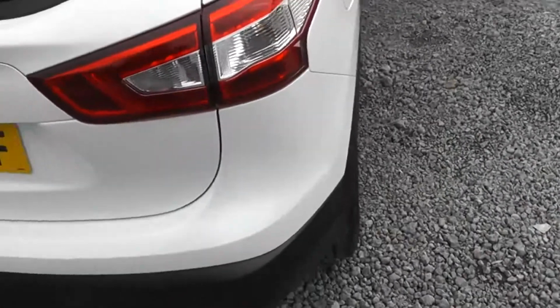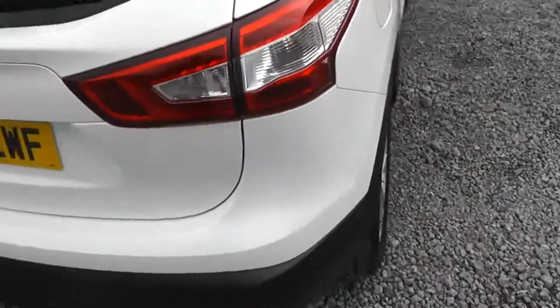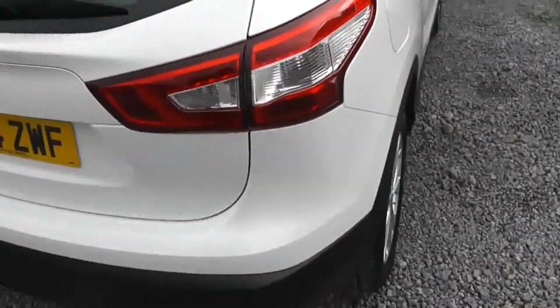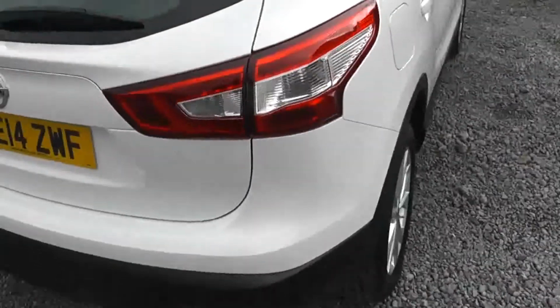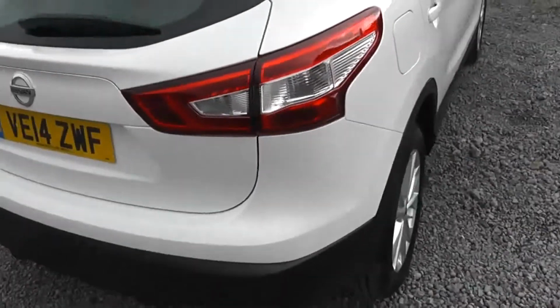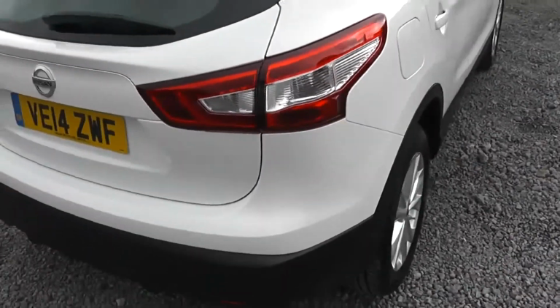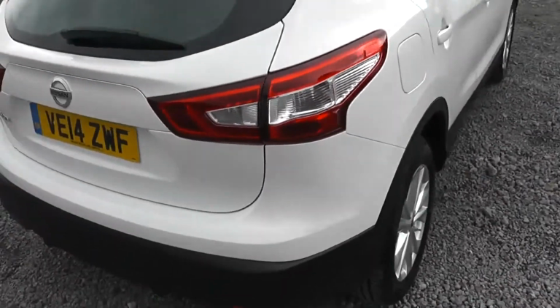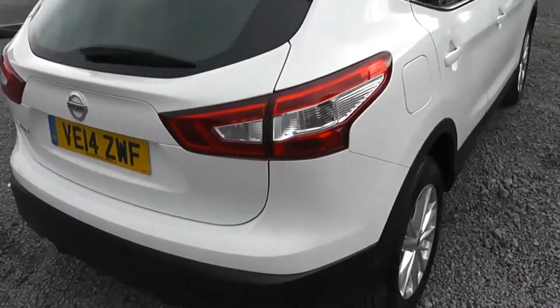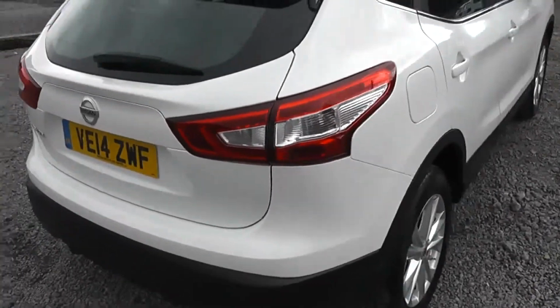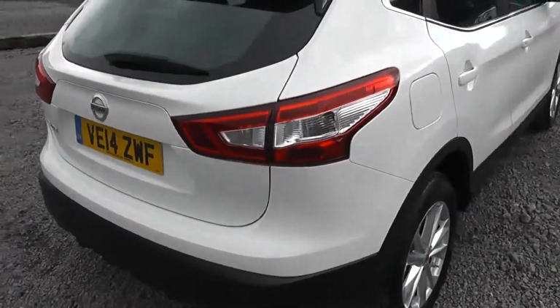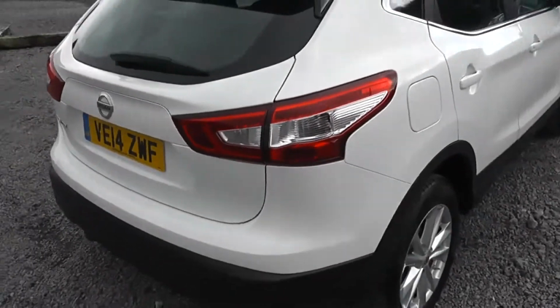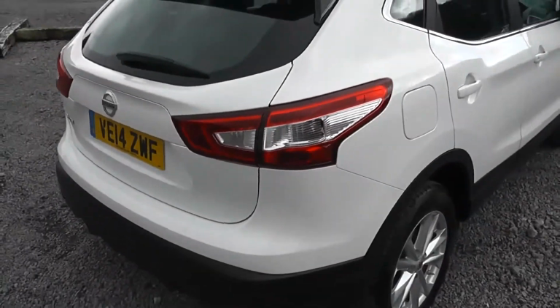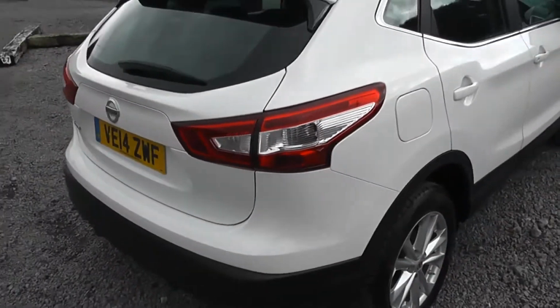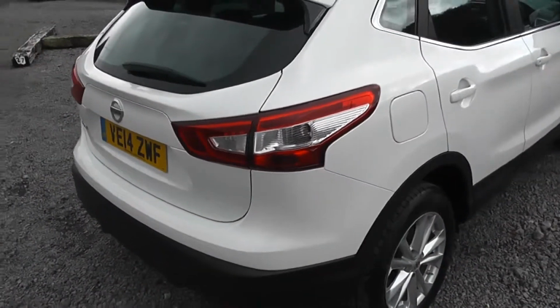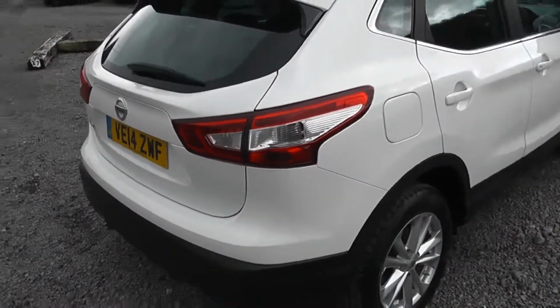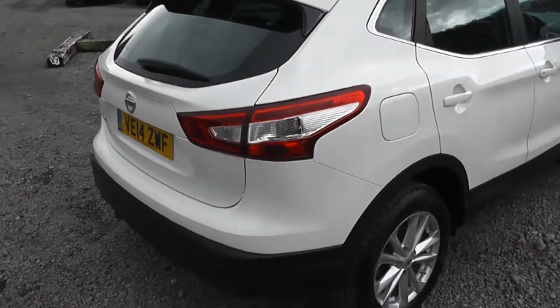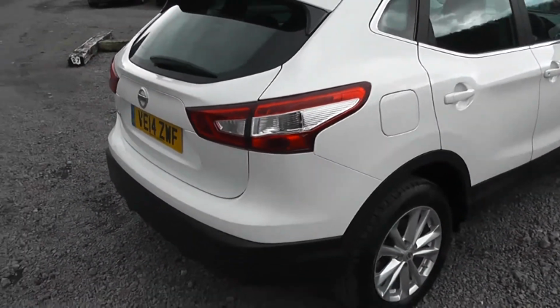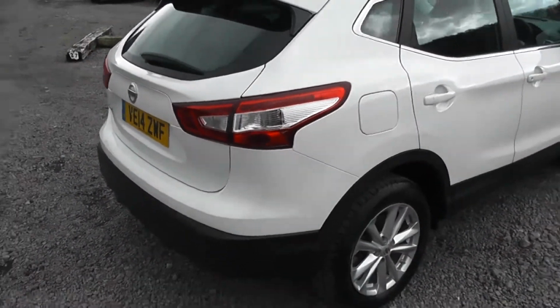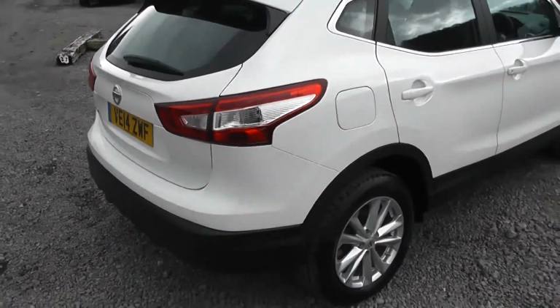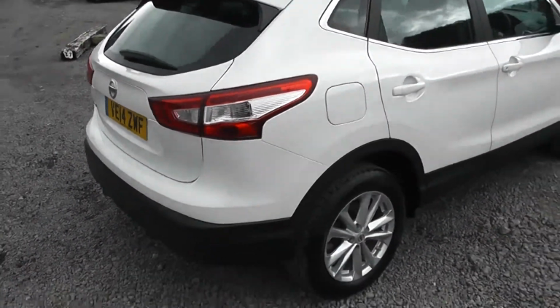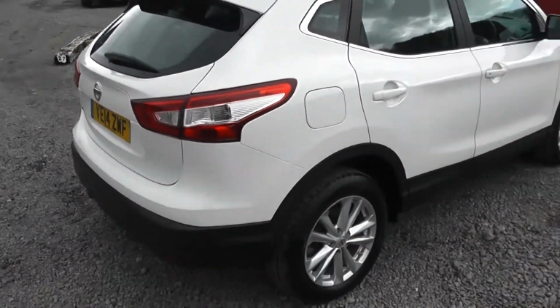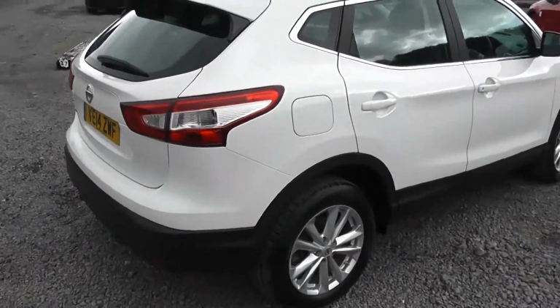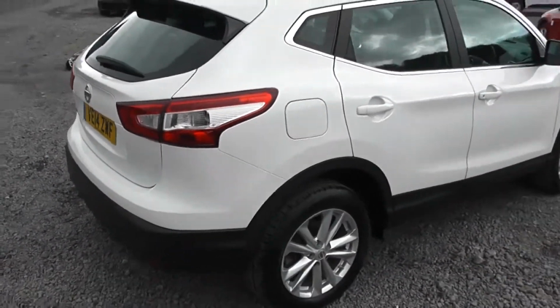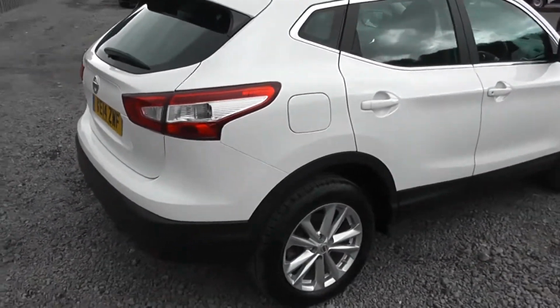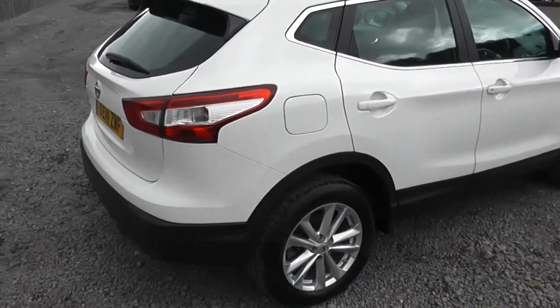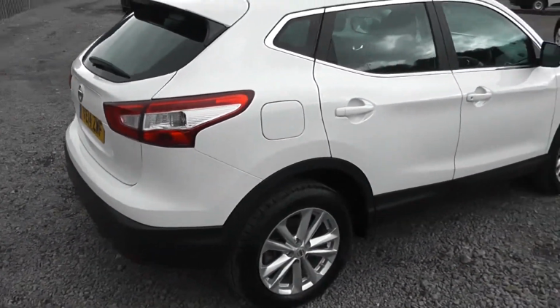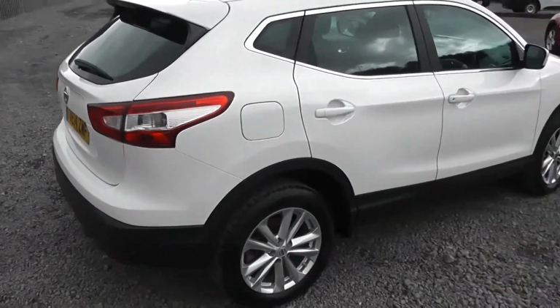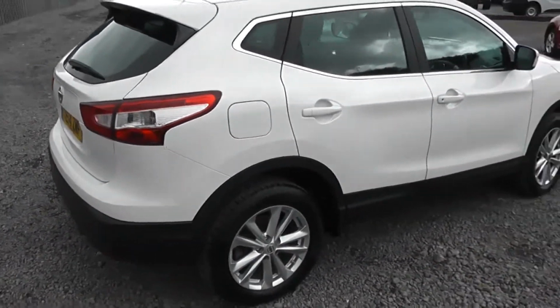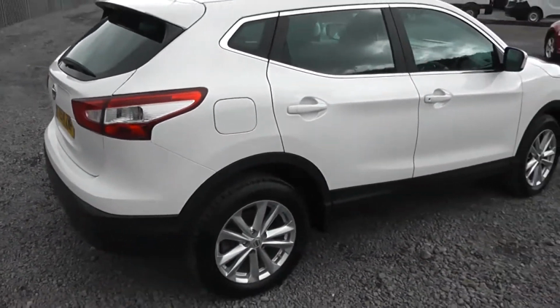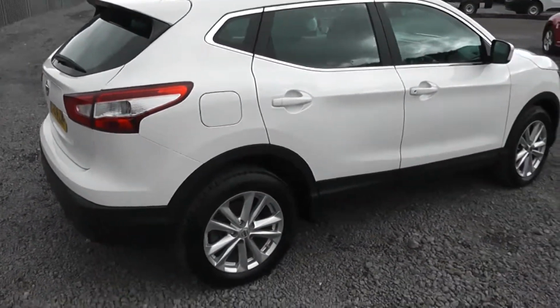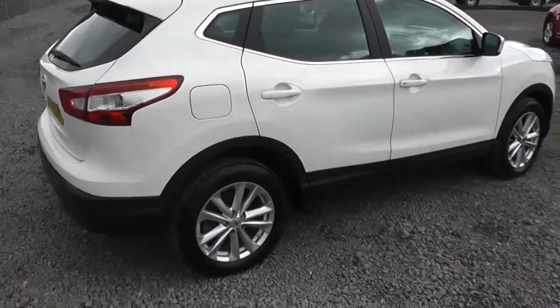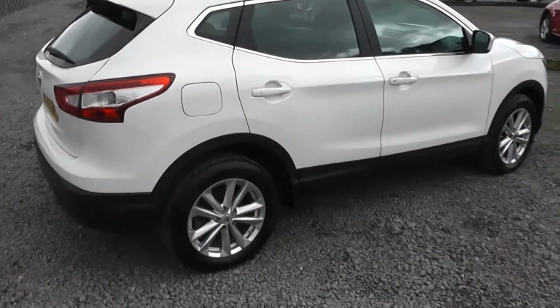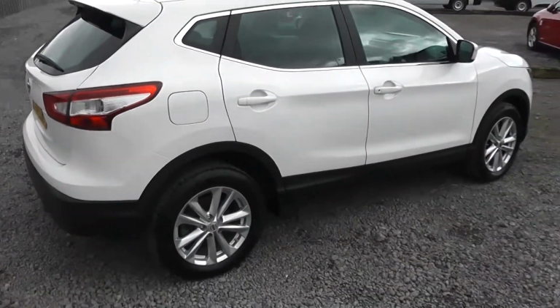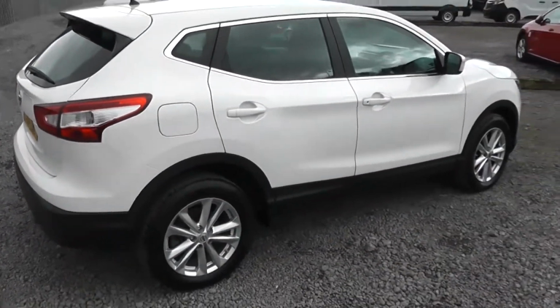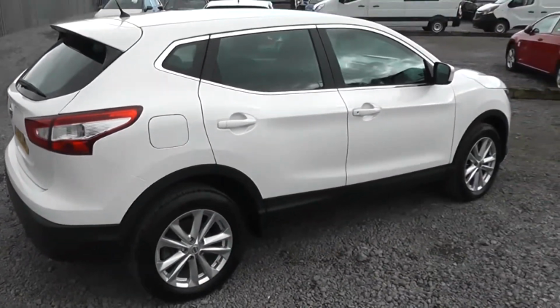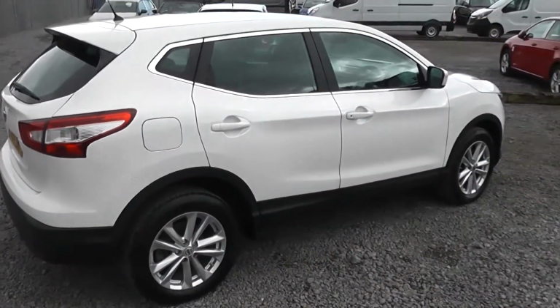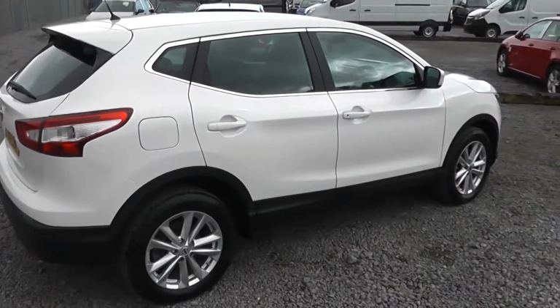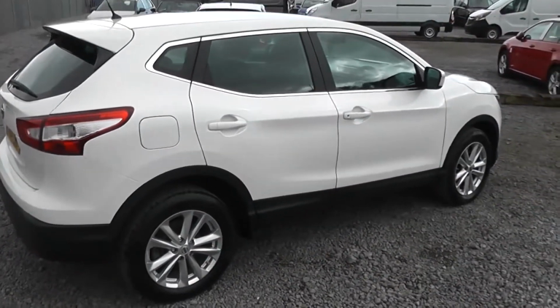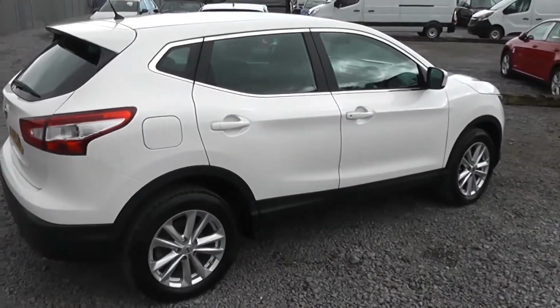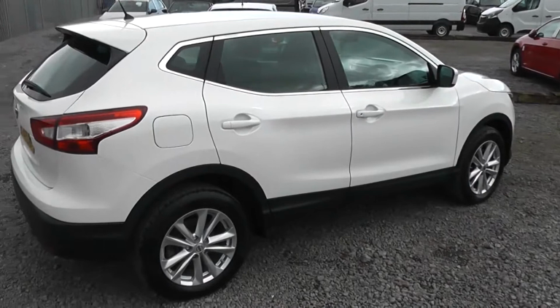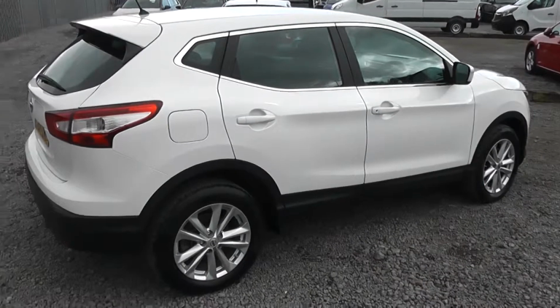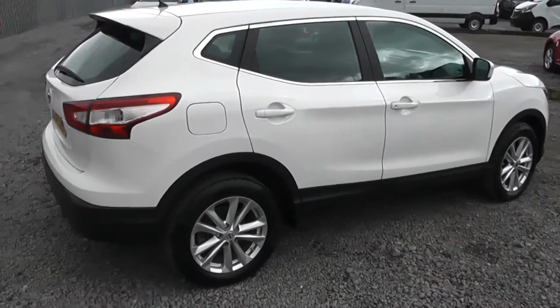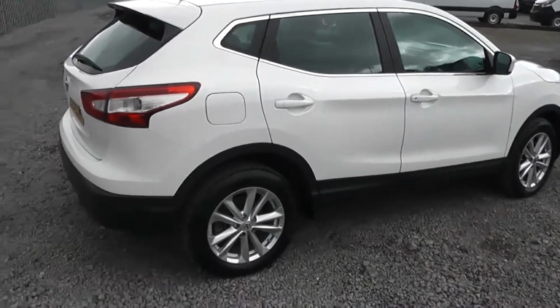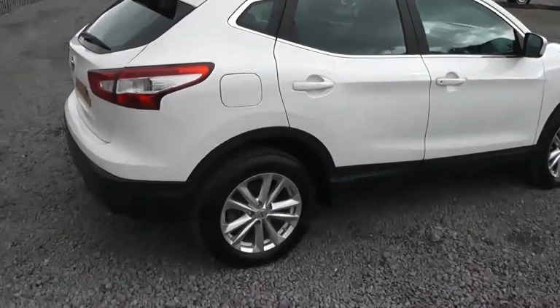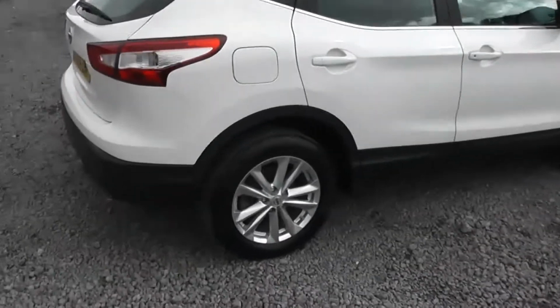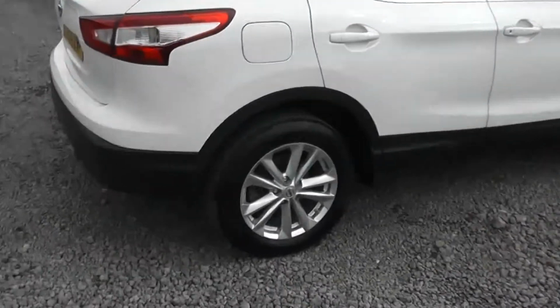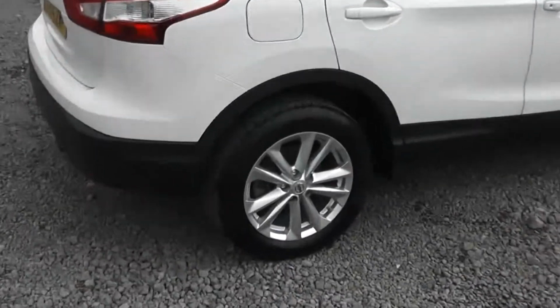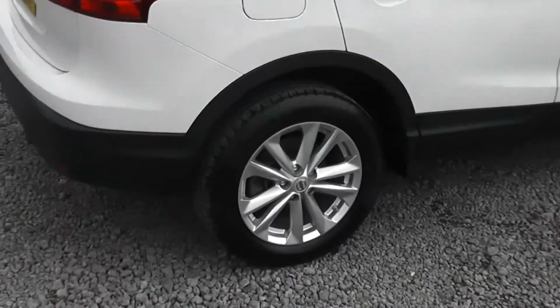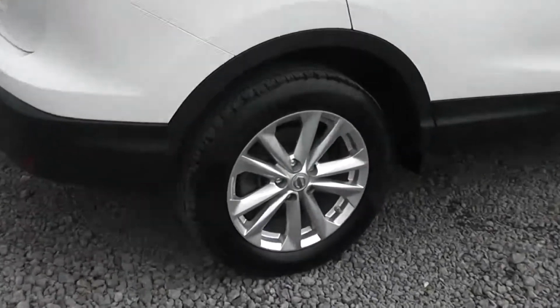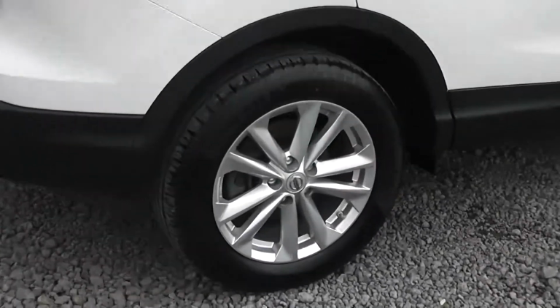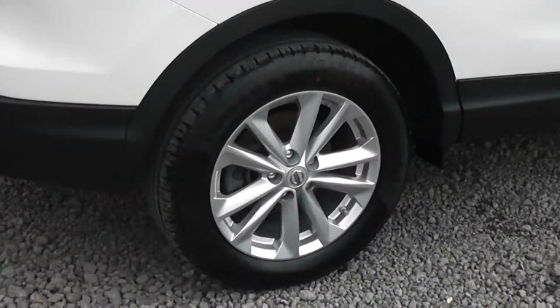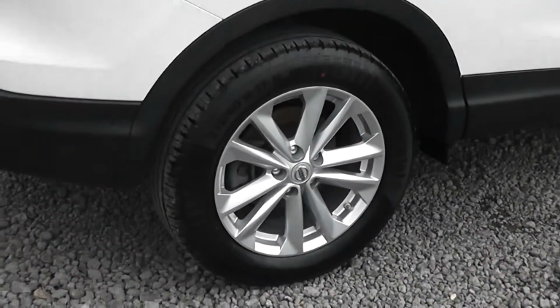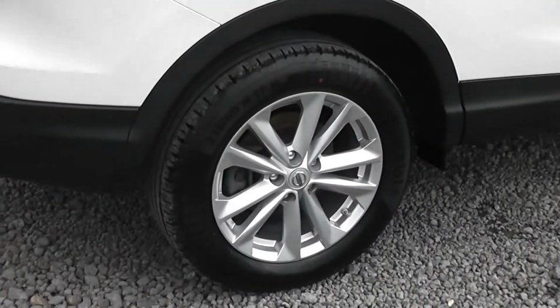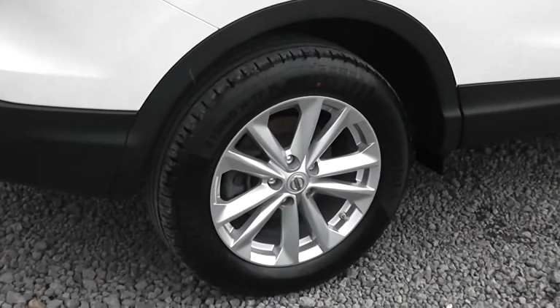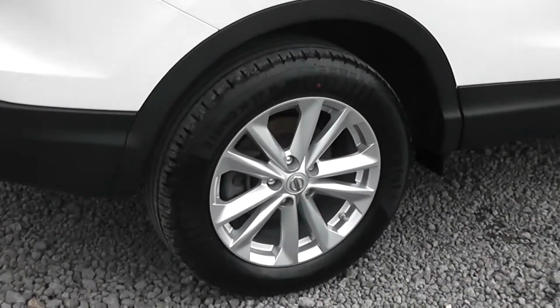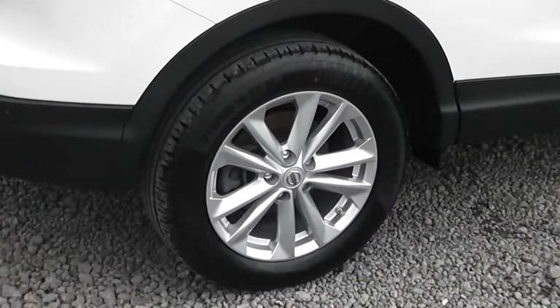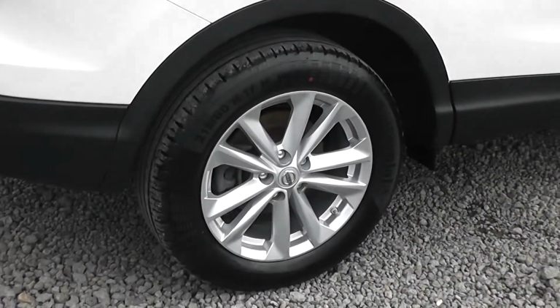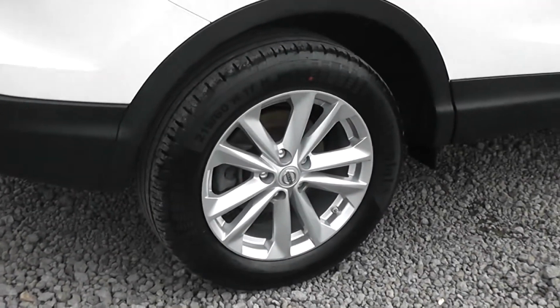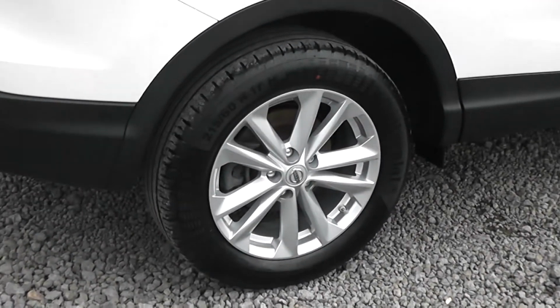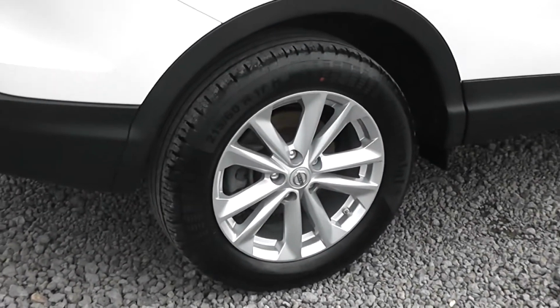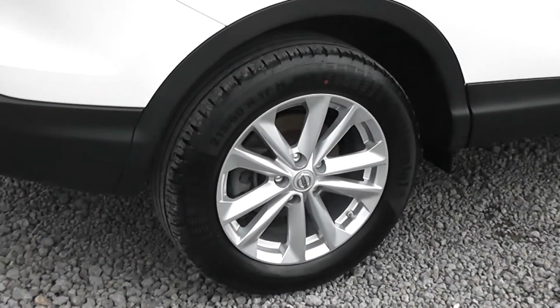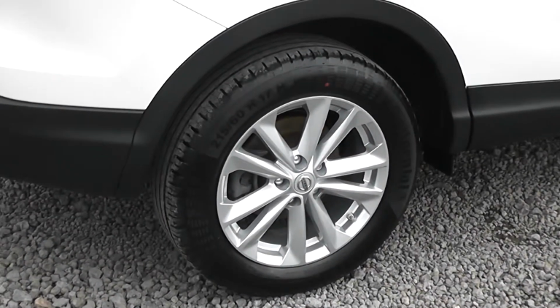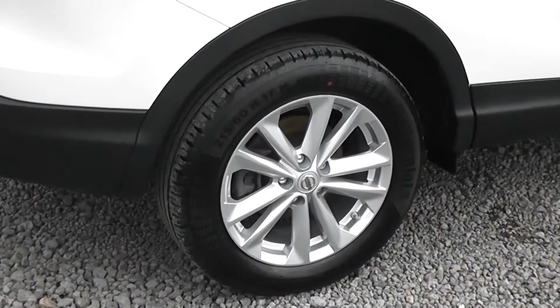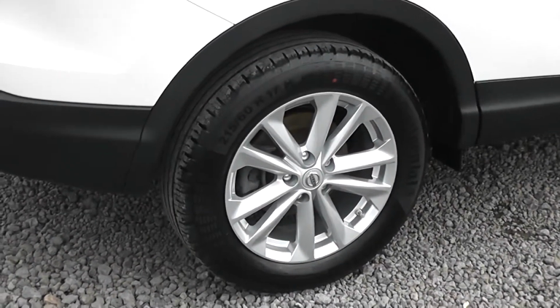Closing the tailgate, let's continue around to the right hand side of the vehicle. Again, you can see the bodywork, the paintwork and the 17 inch alloy wheels are in very good condition.